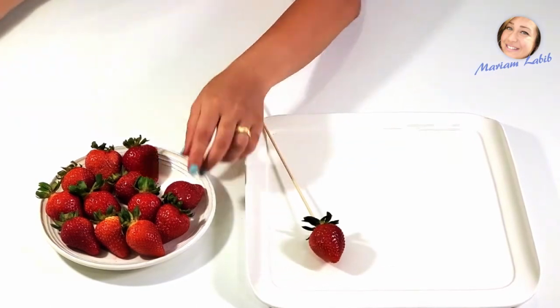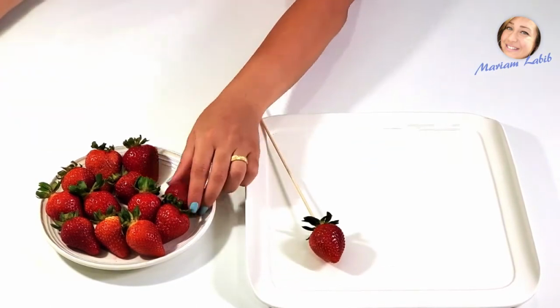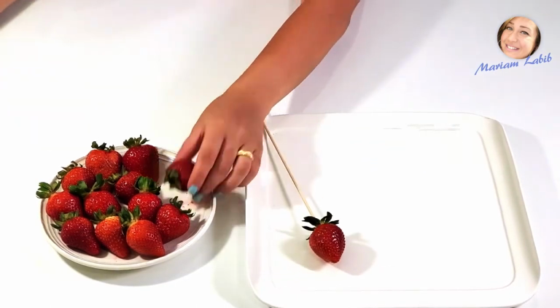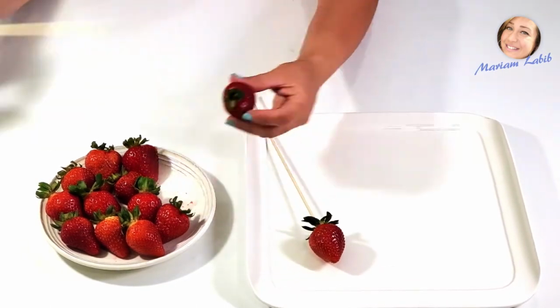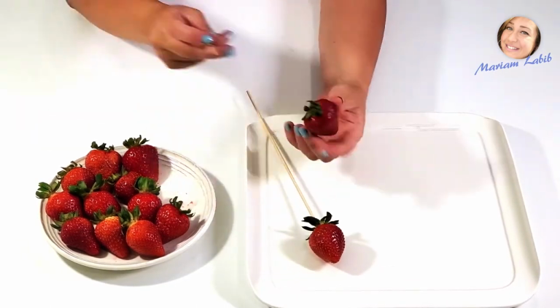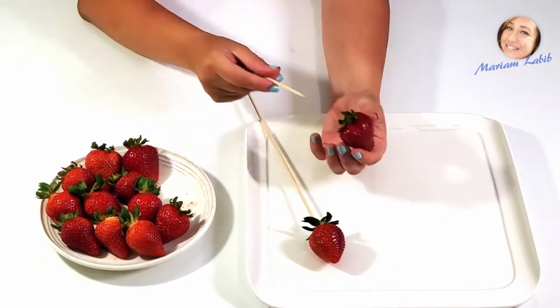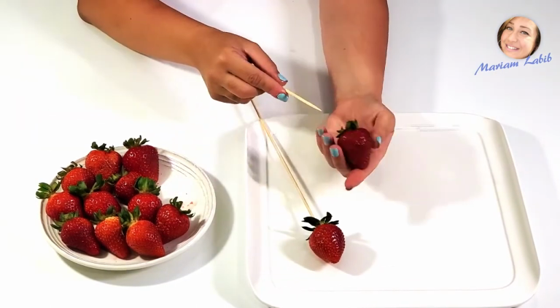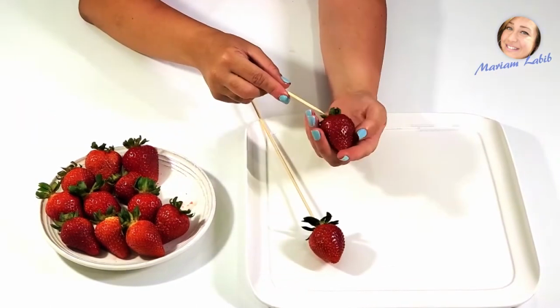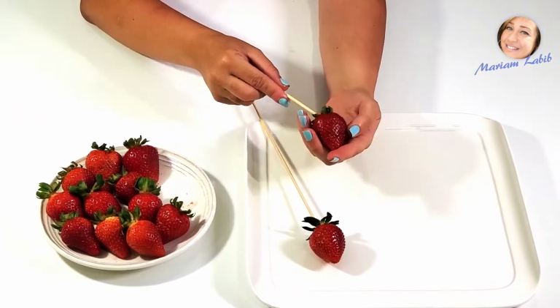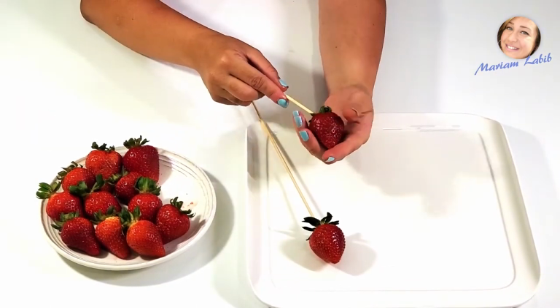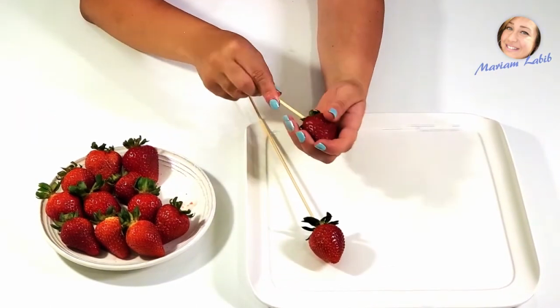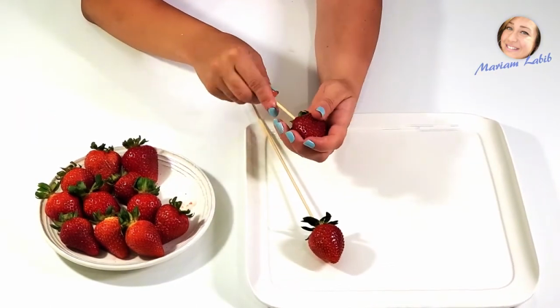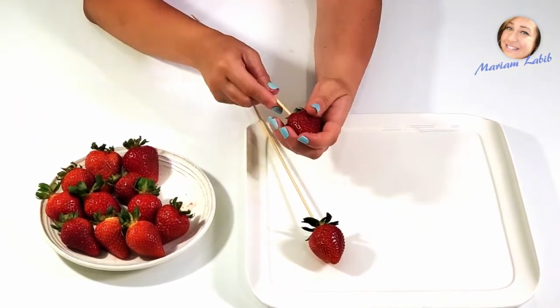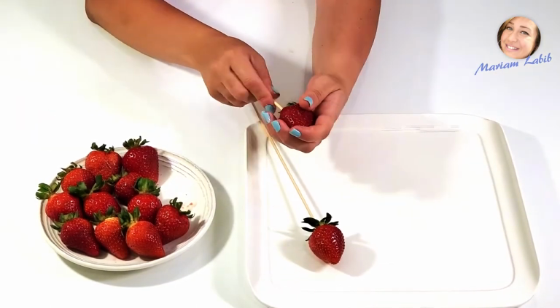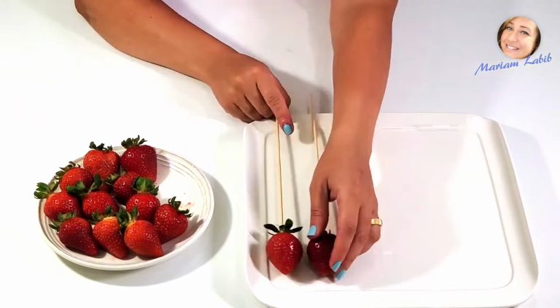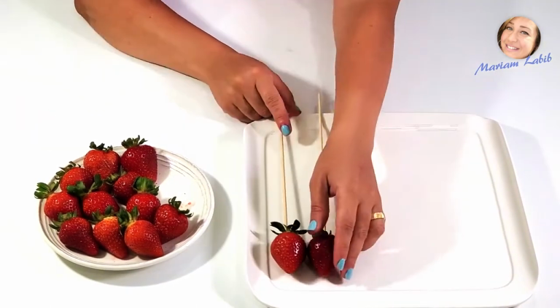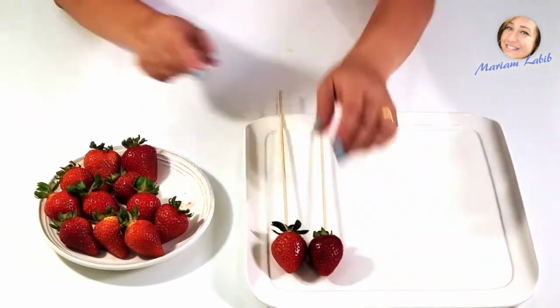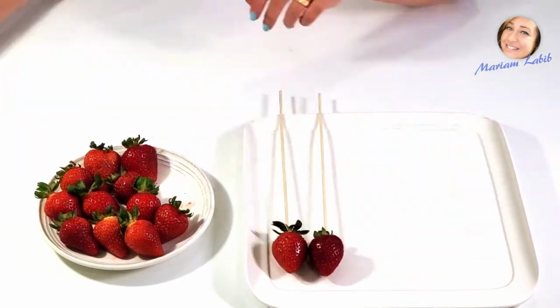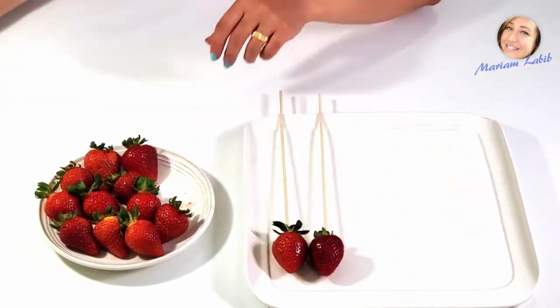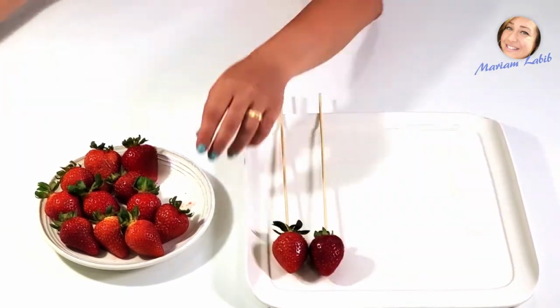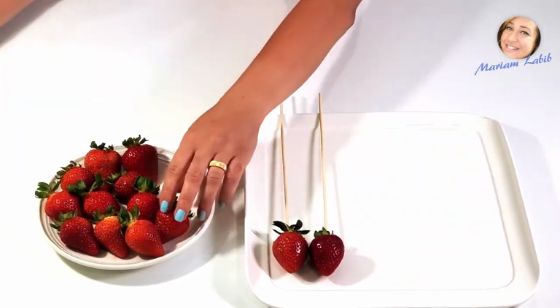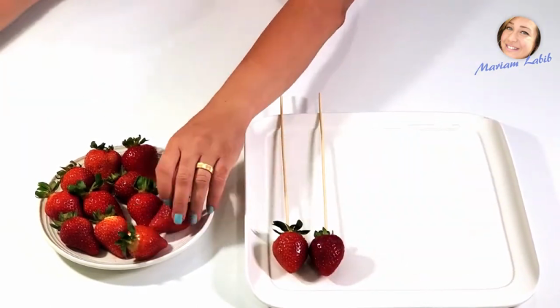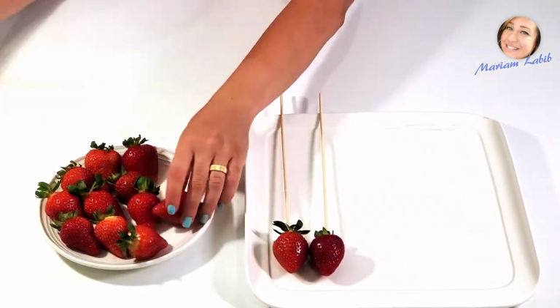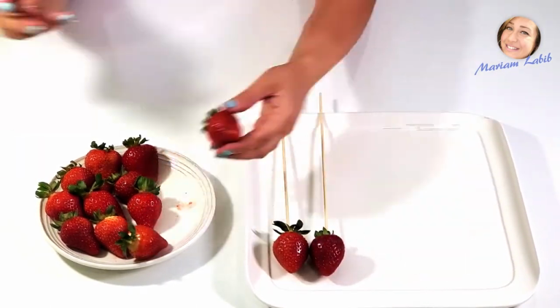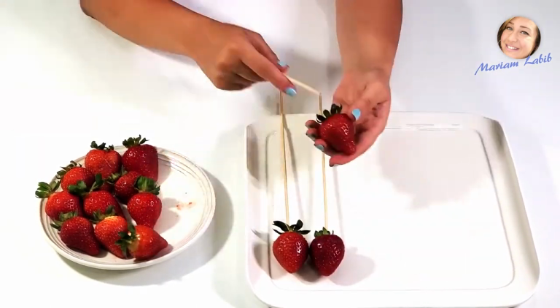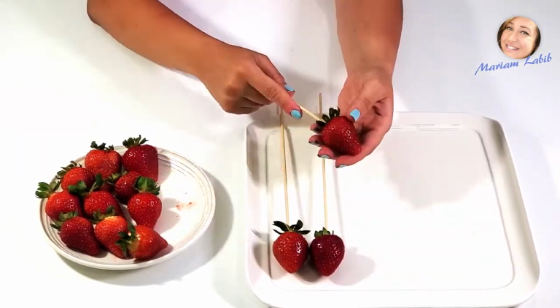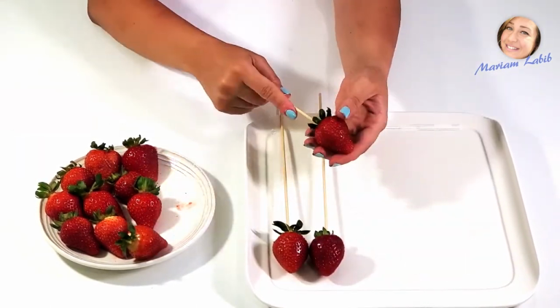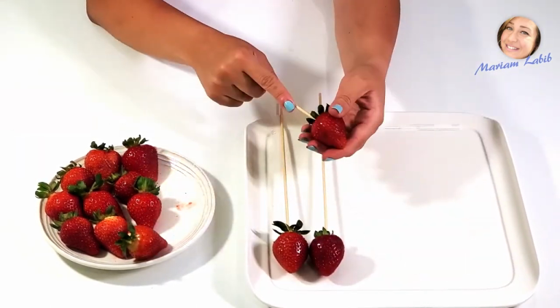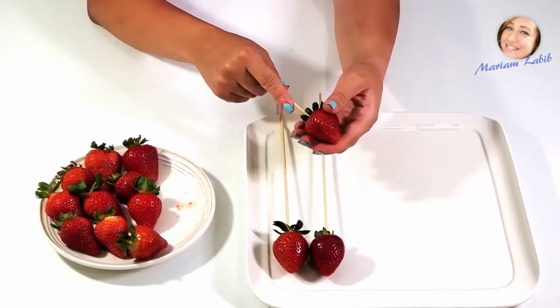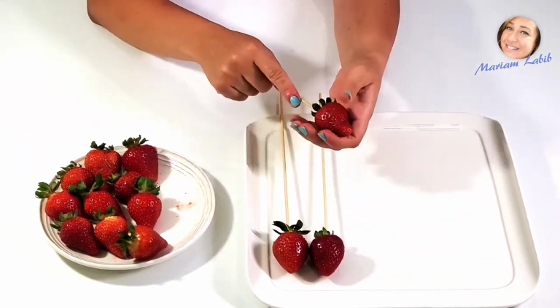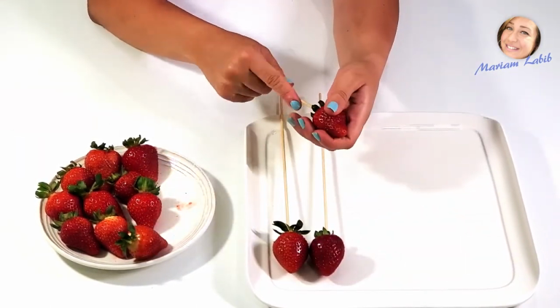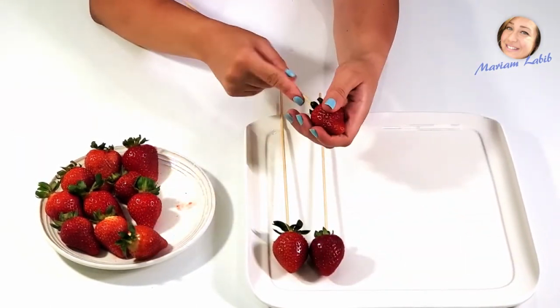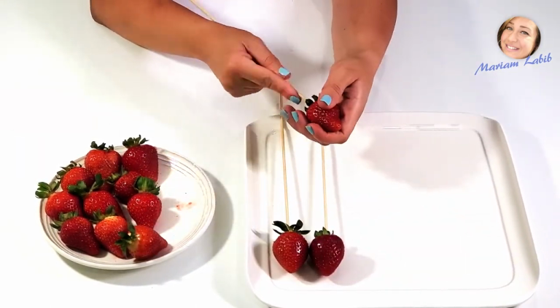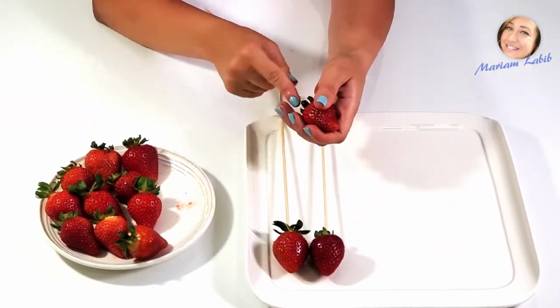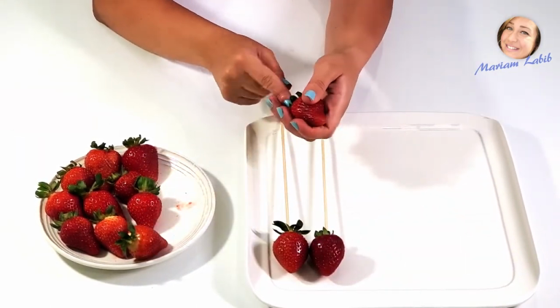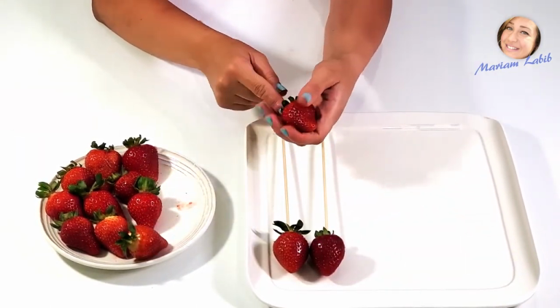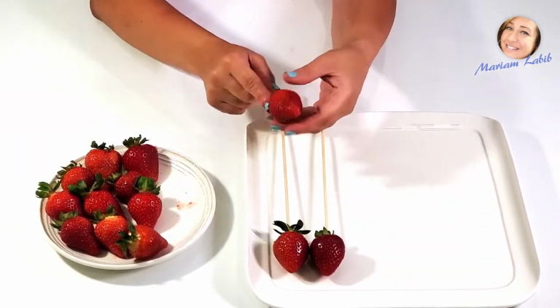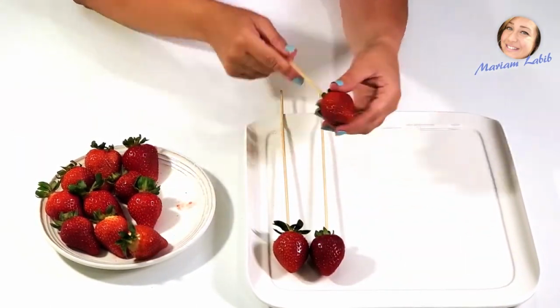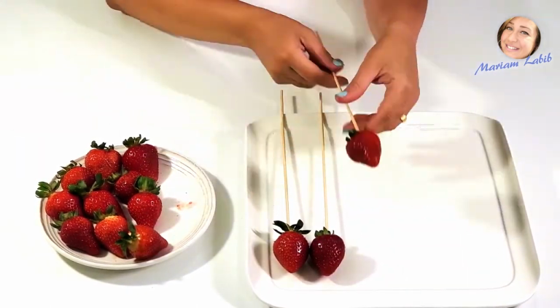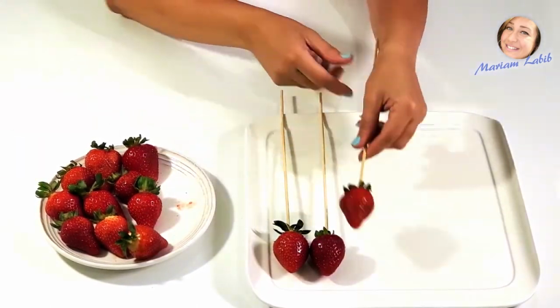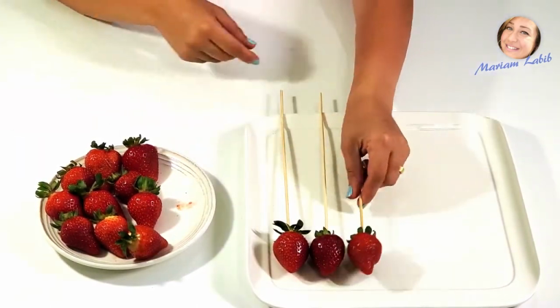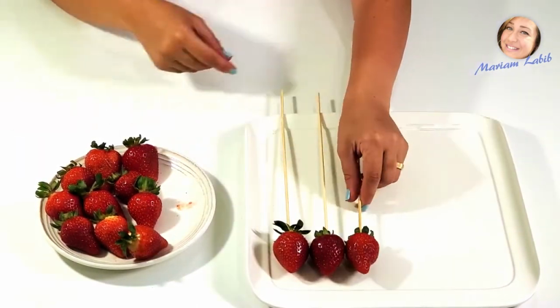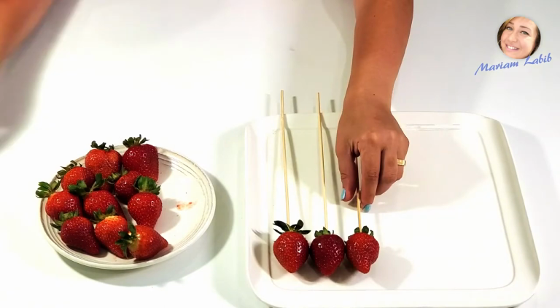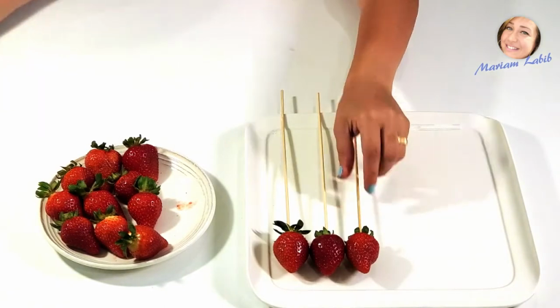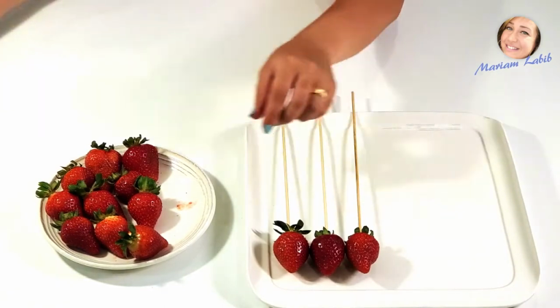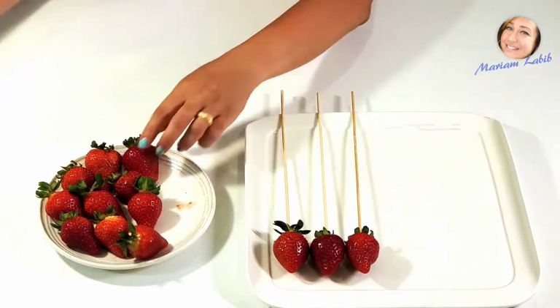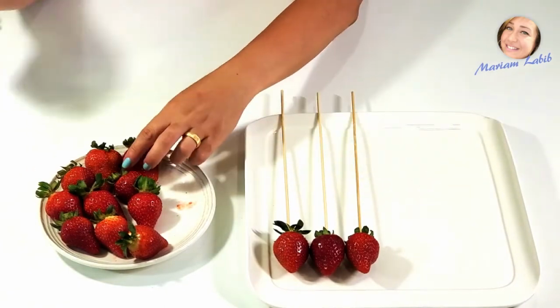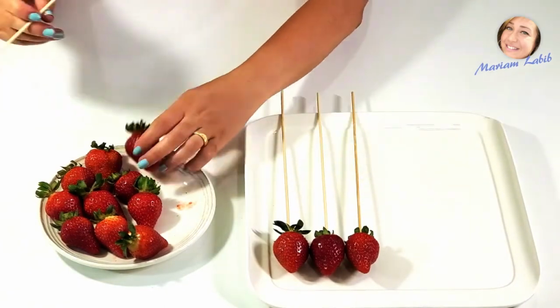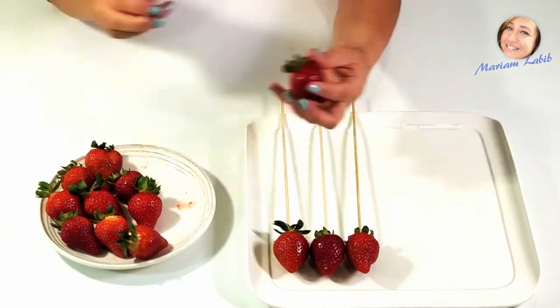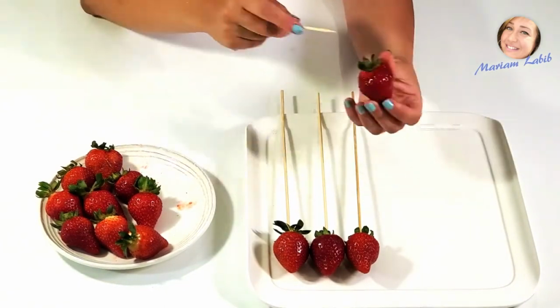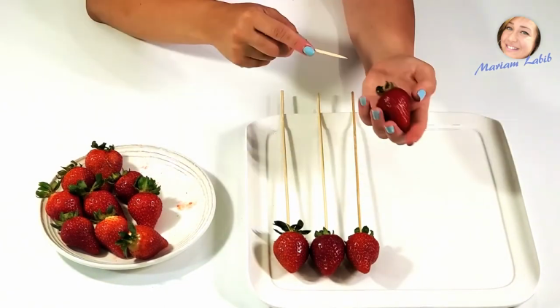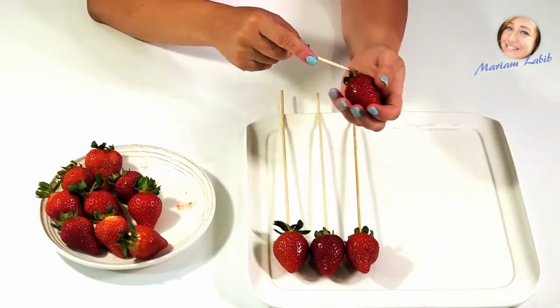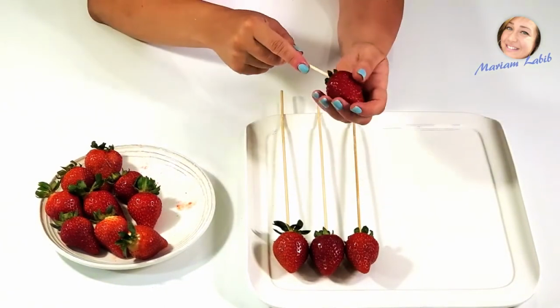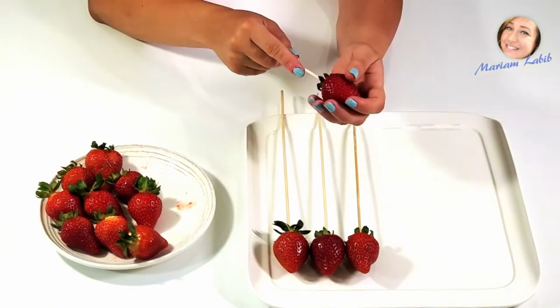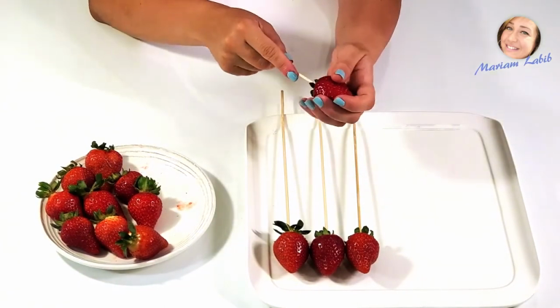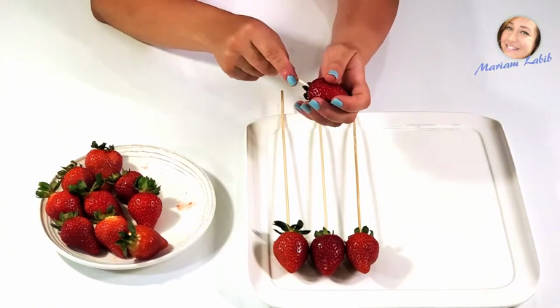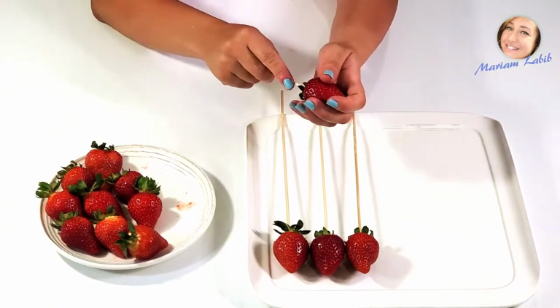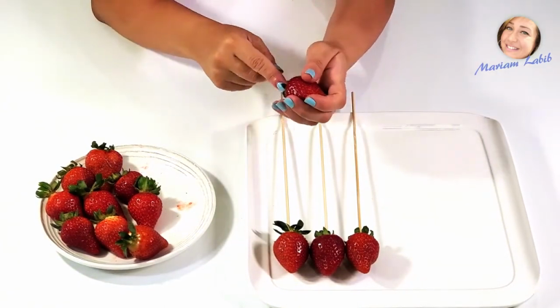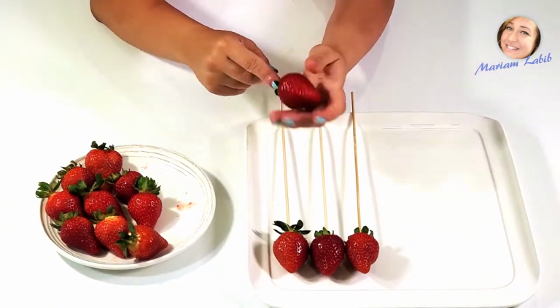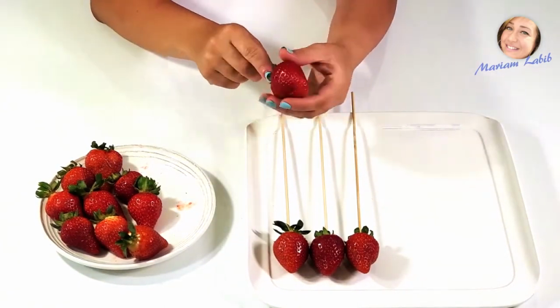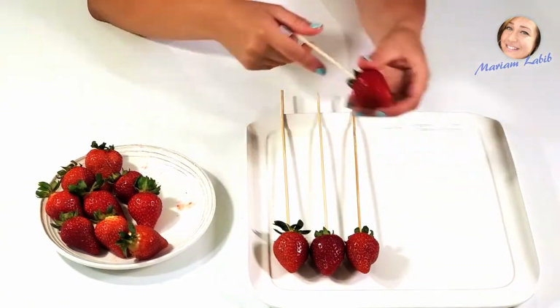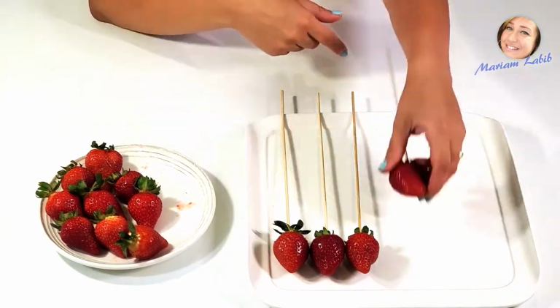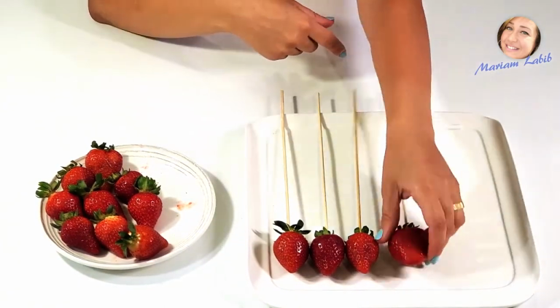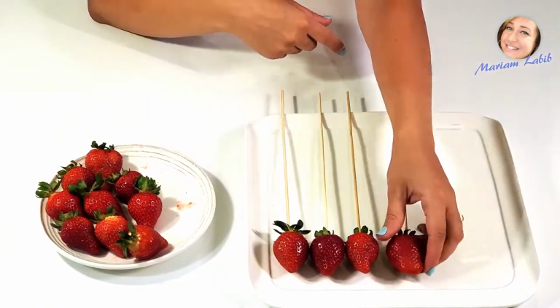For this setup, I used a dozen of strawberries. Dry the strawberries very well and hold them with the skewers.